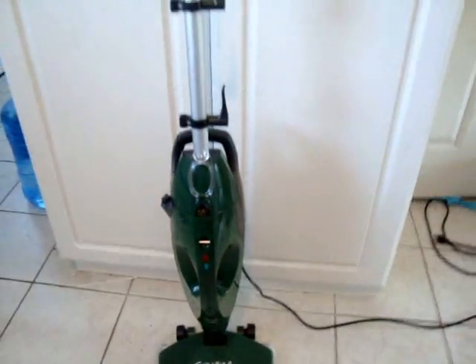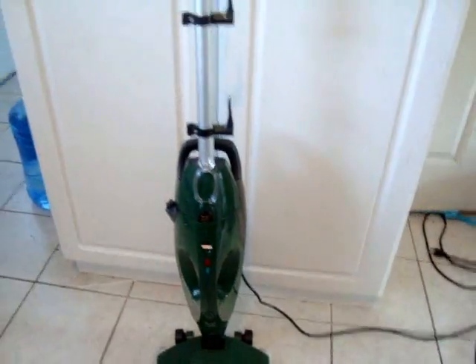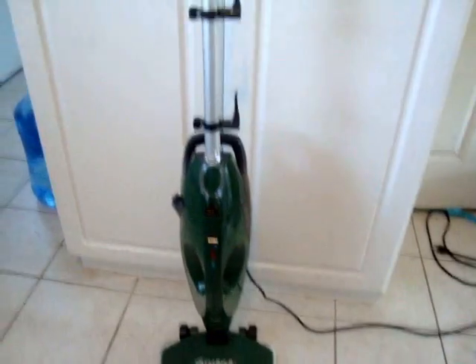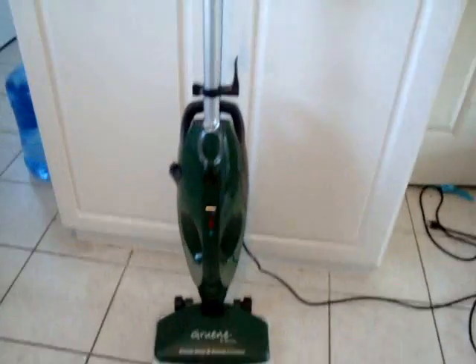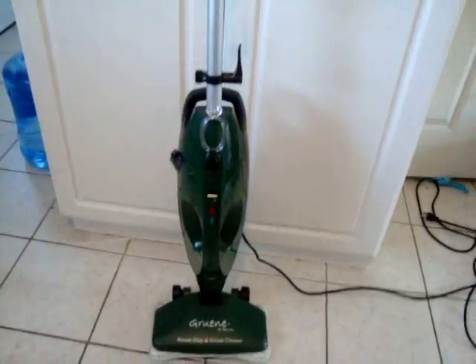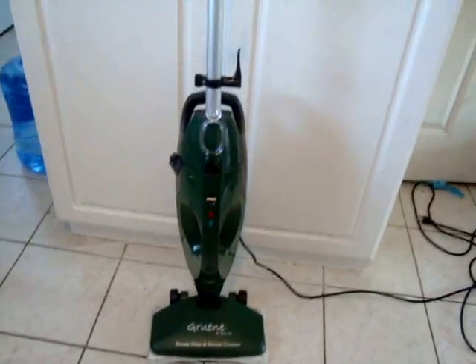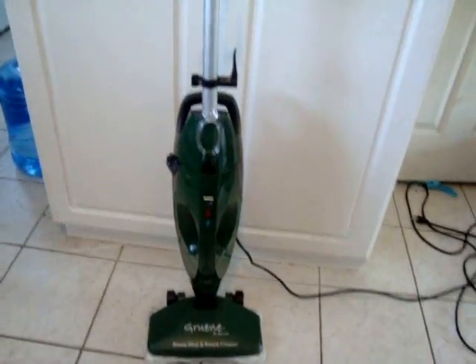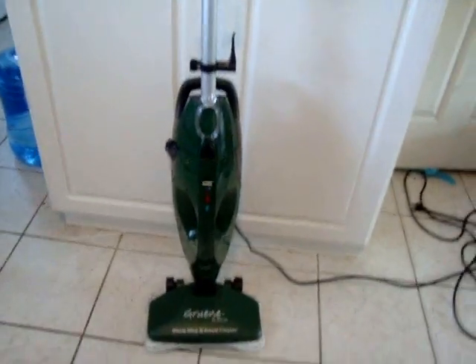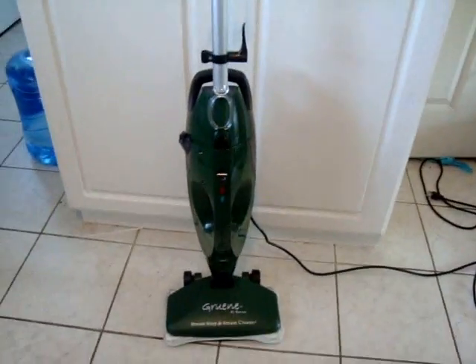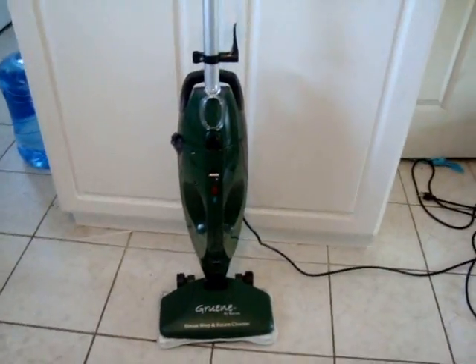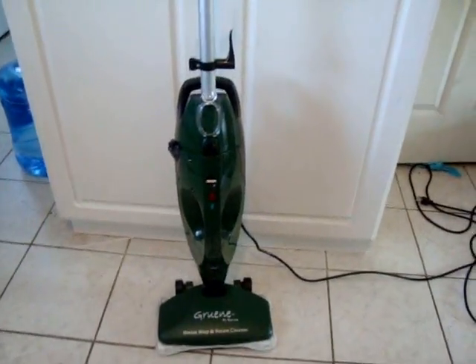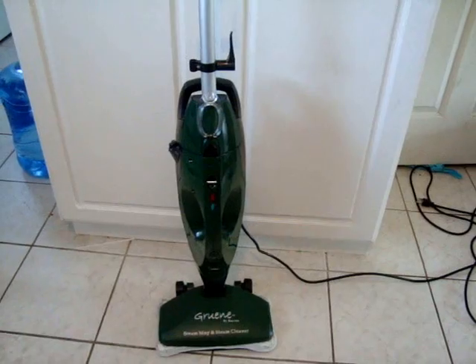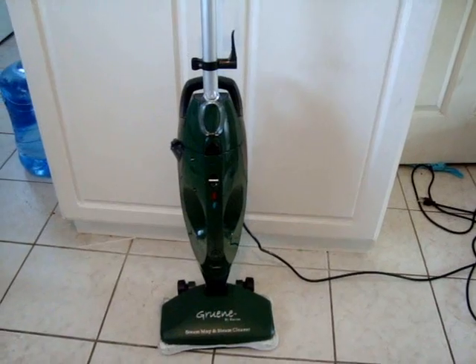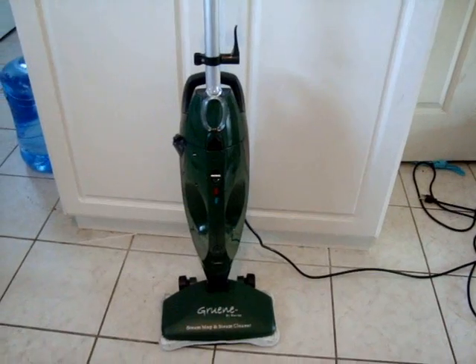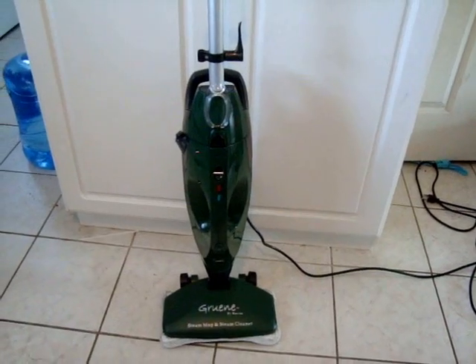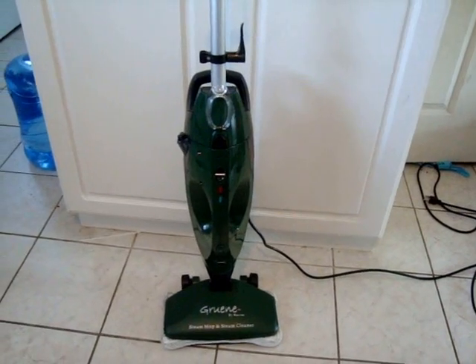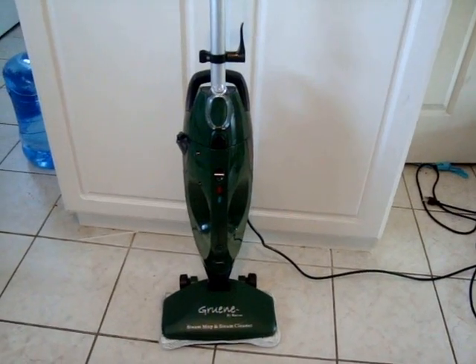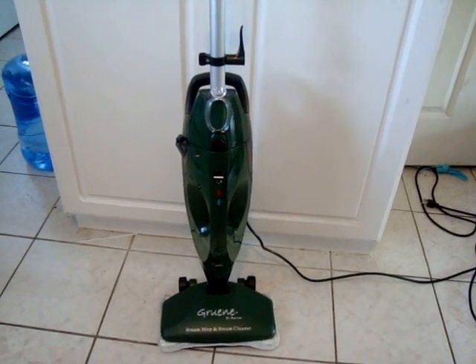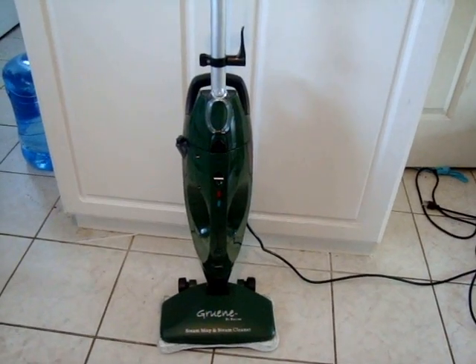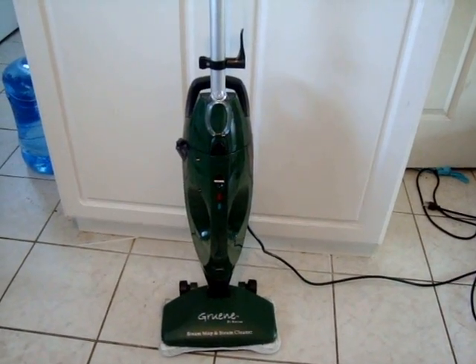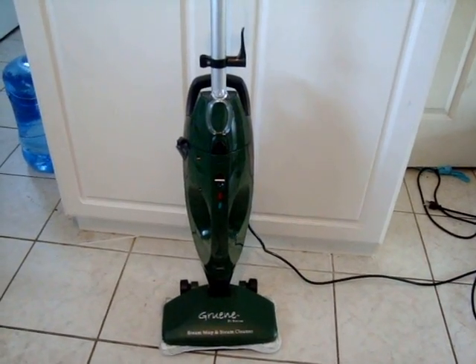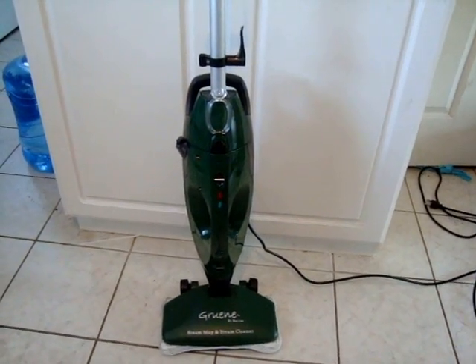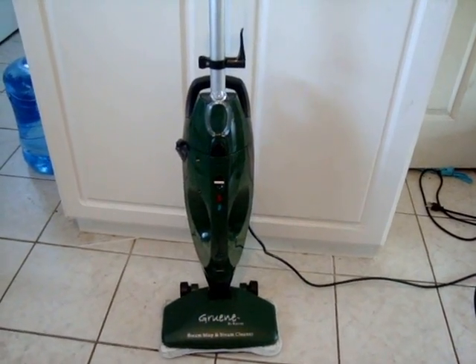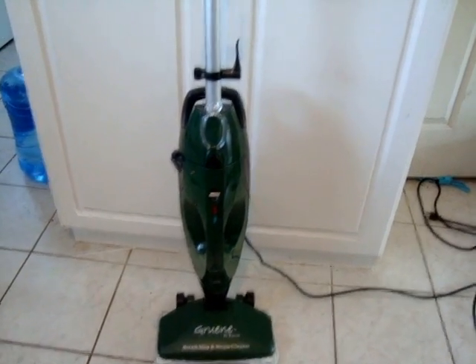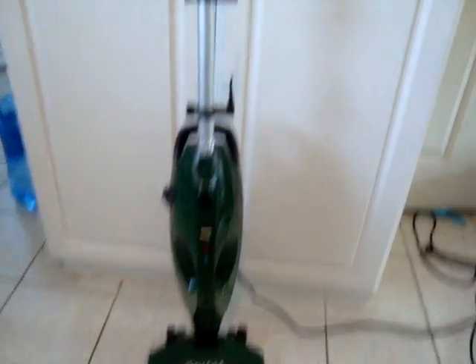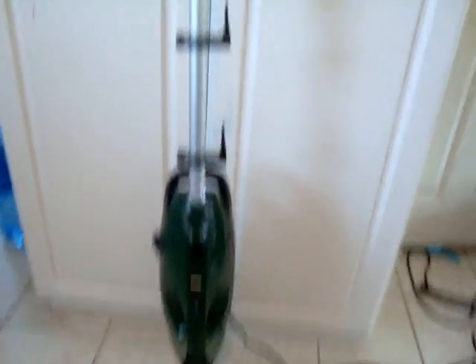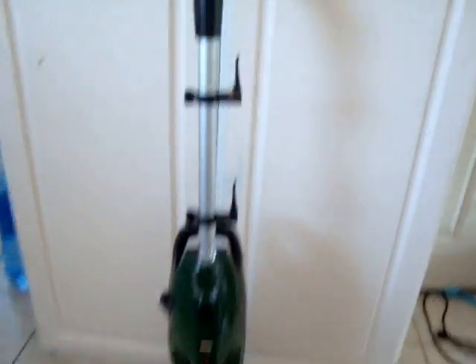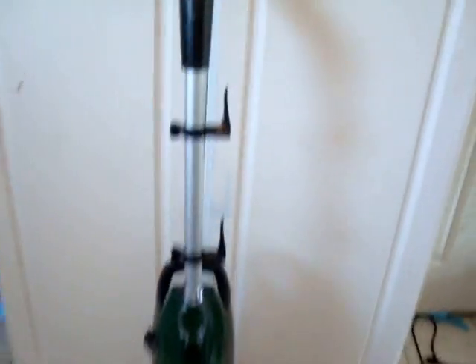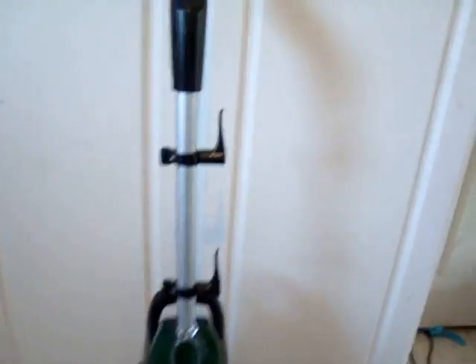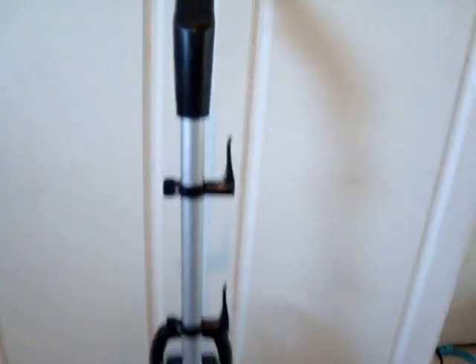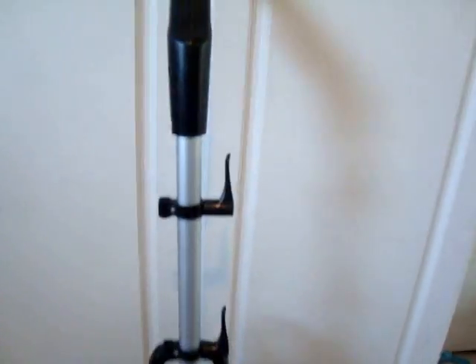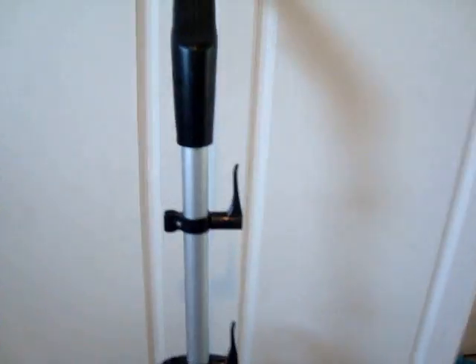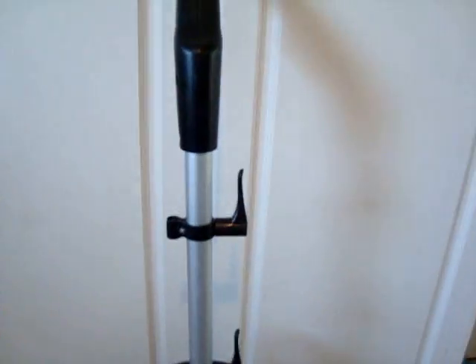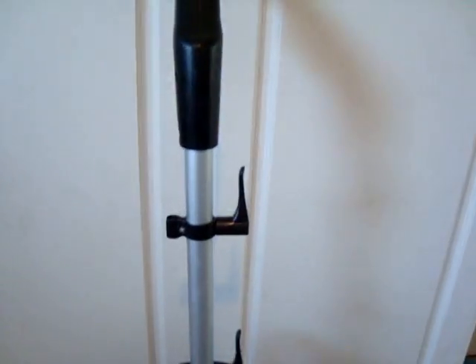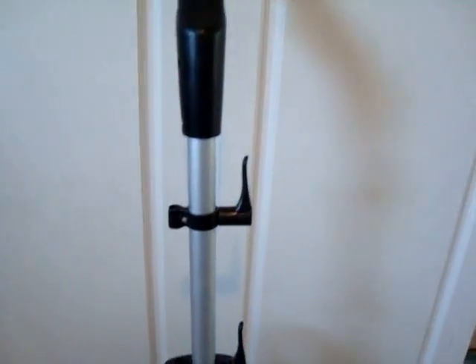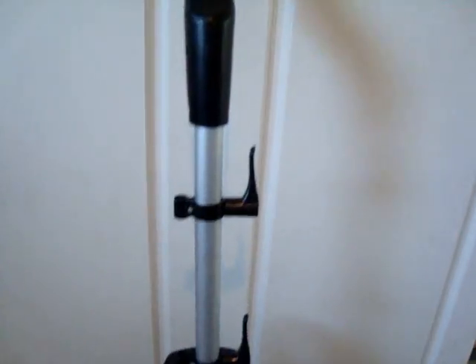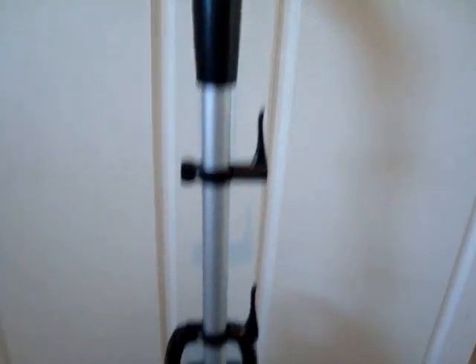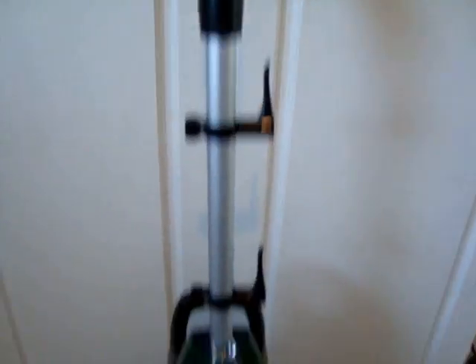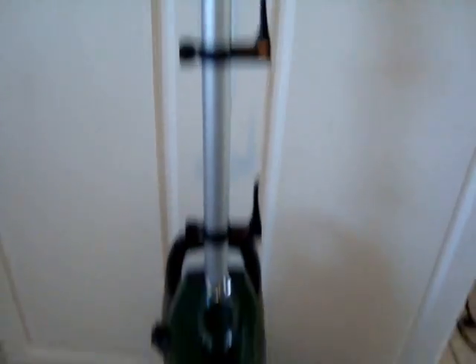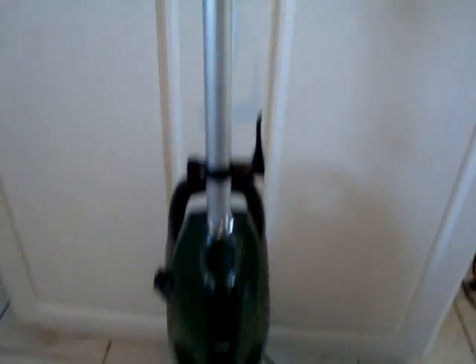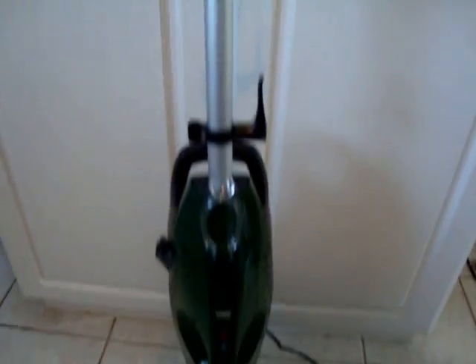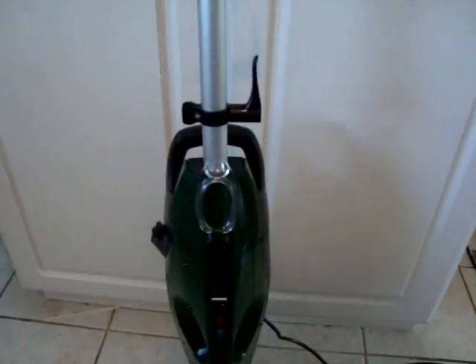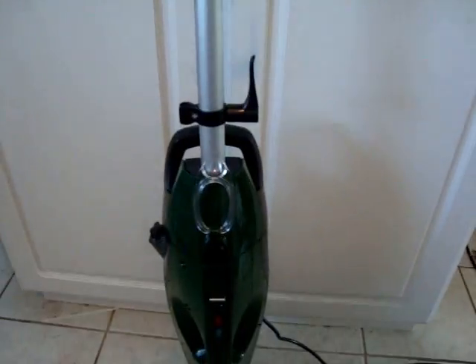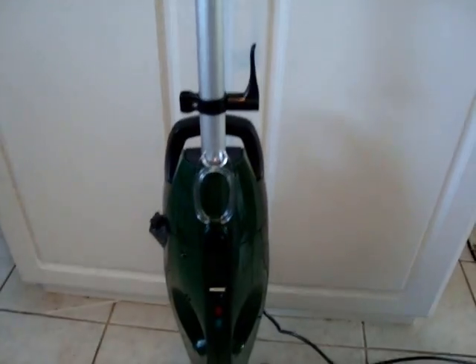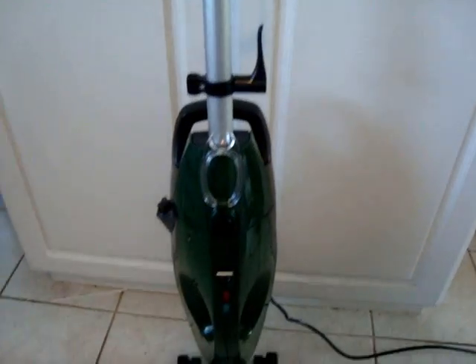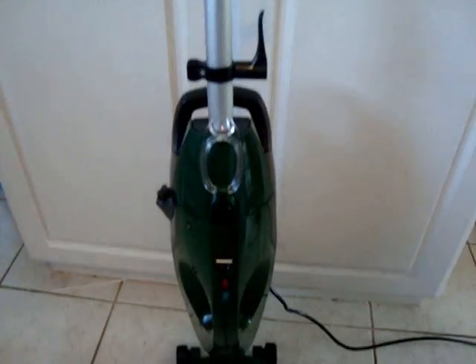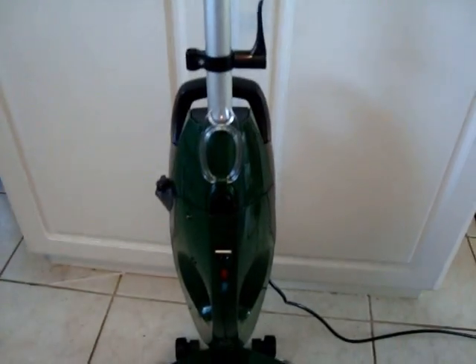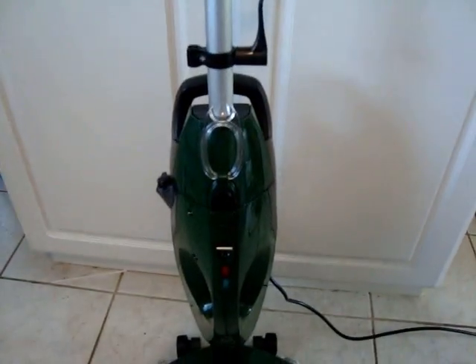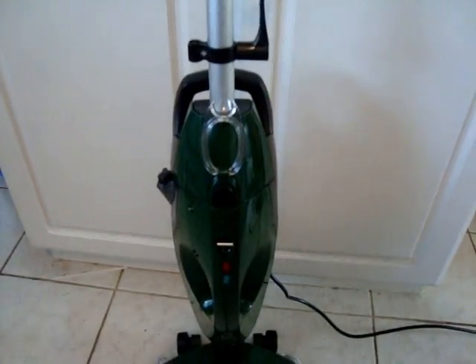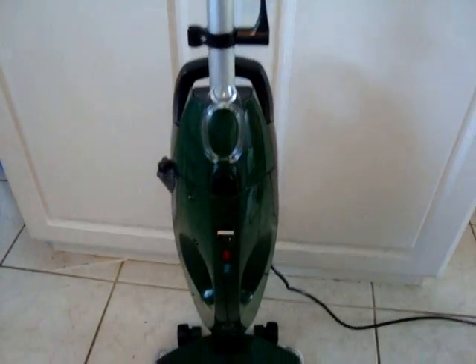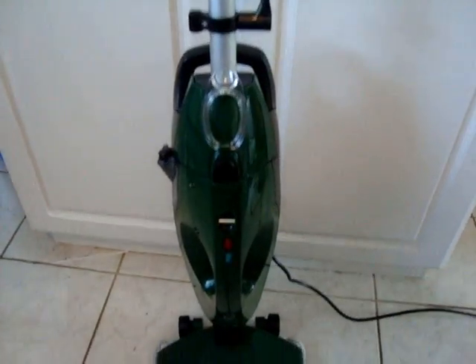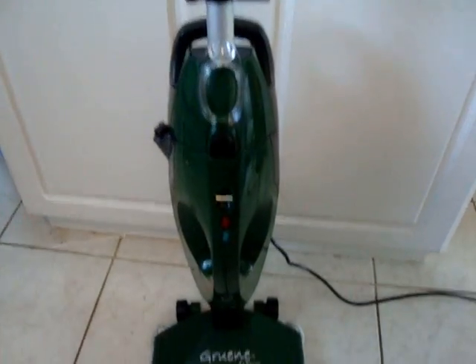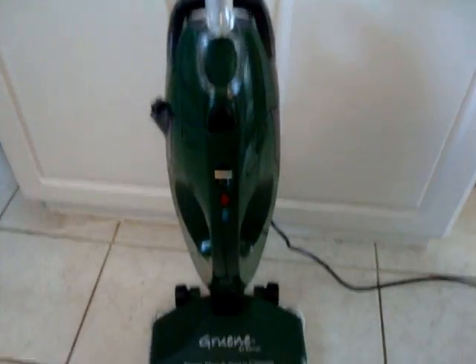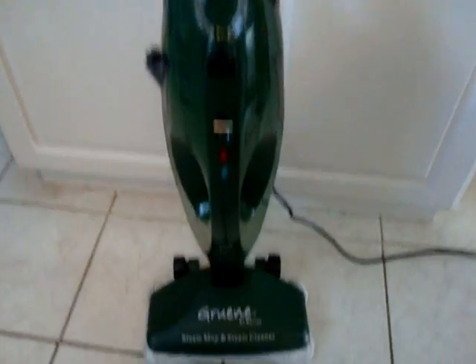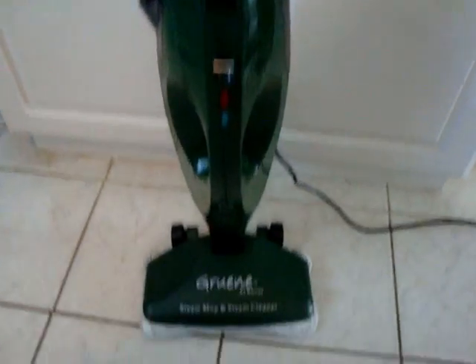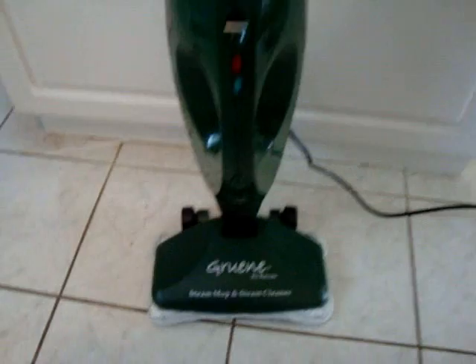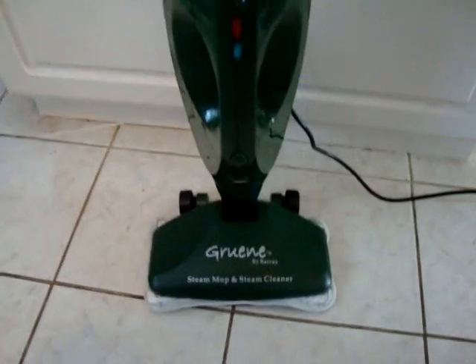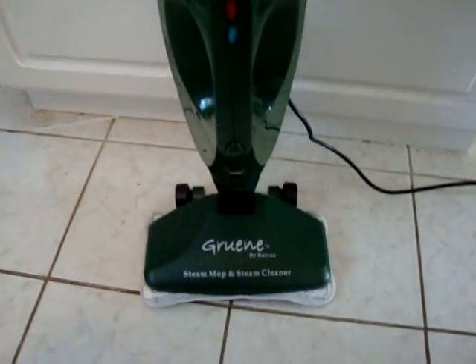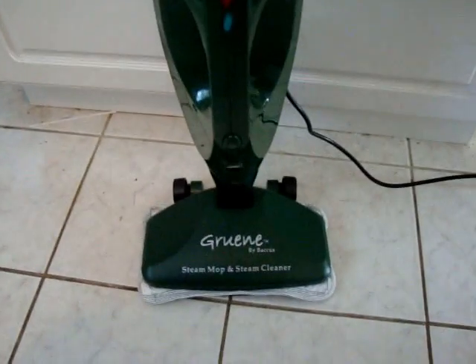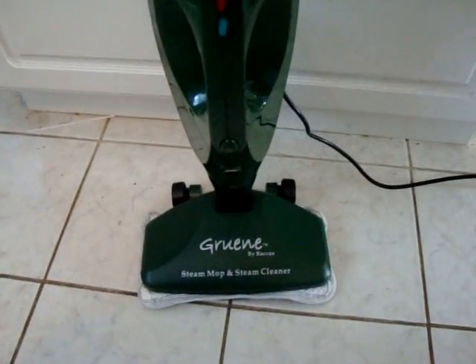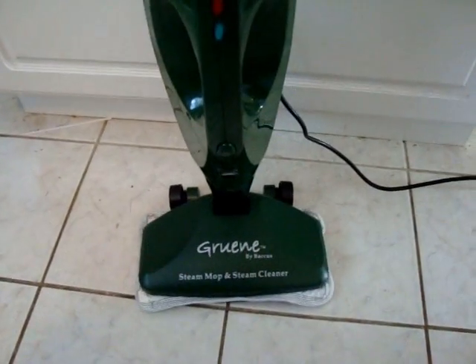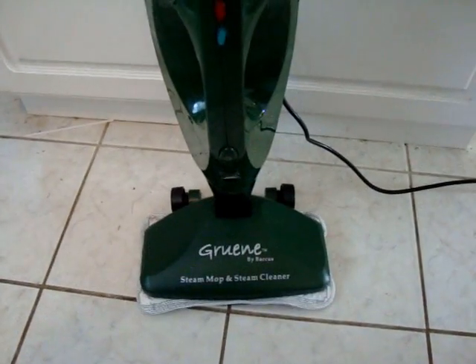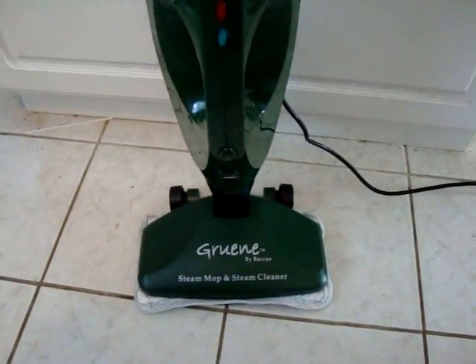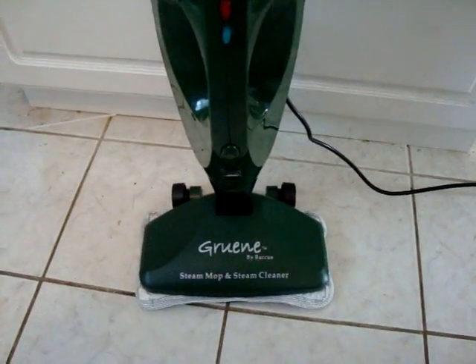The unit was easy to assemble. It came with three pieces: the handle, the base, and the mop head.